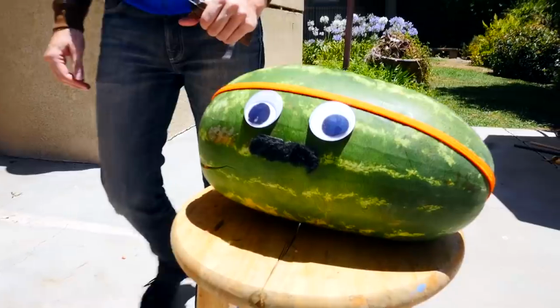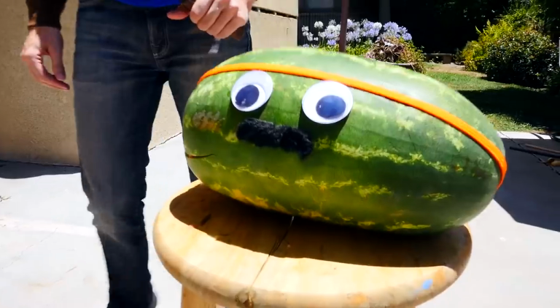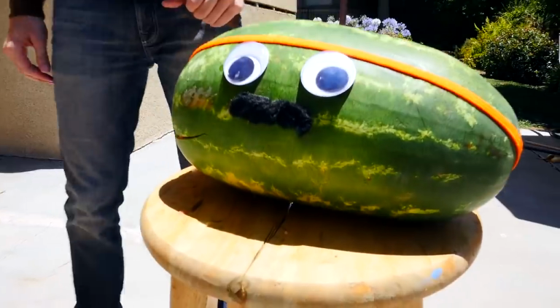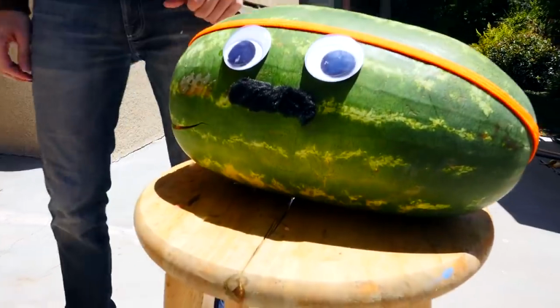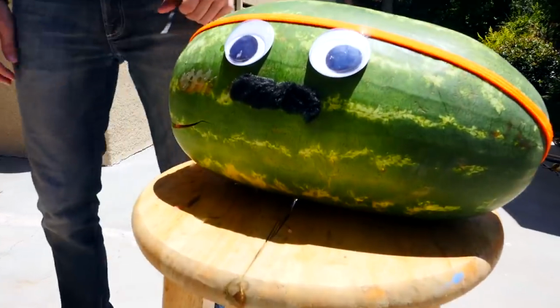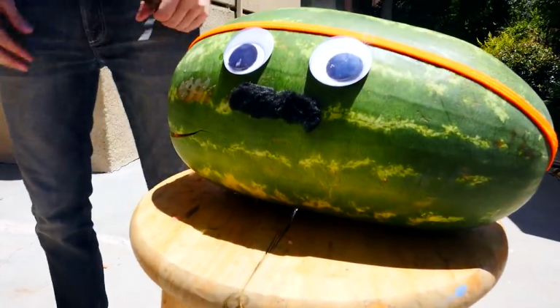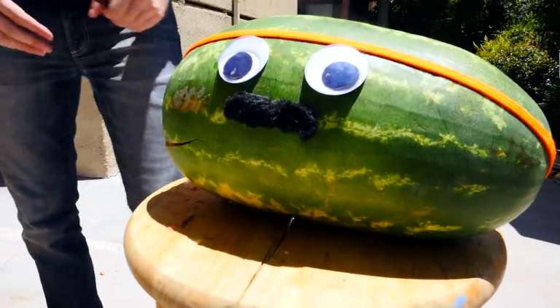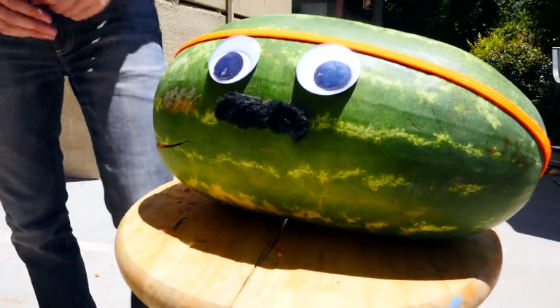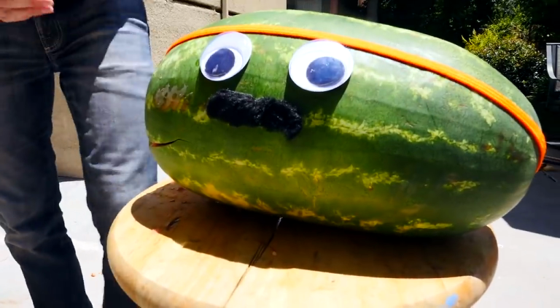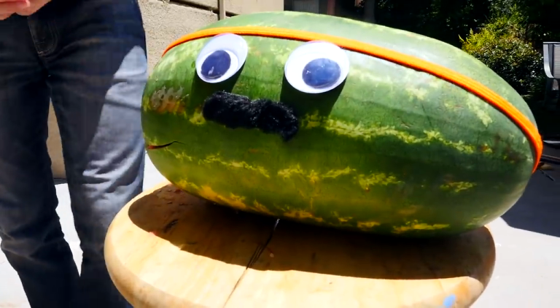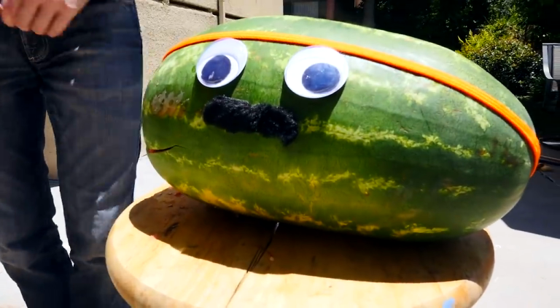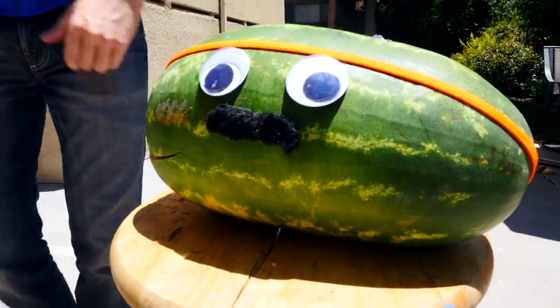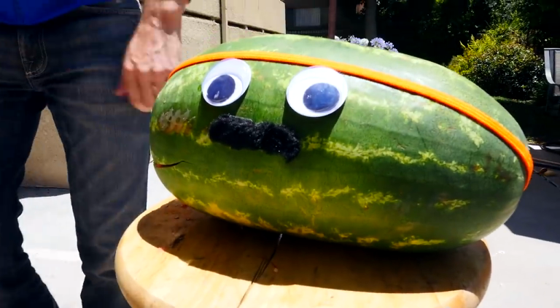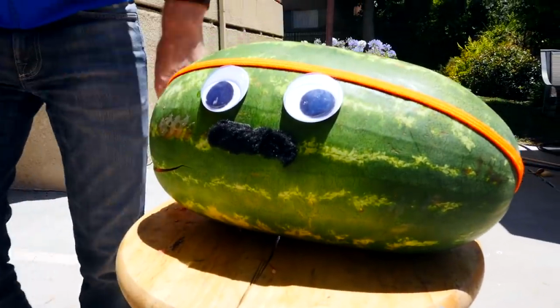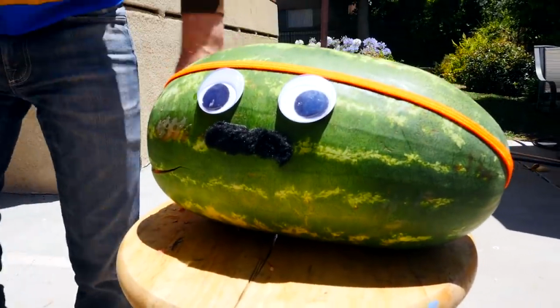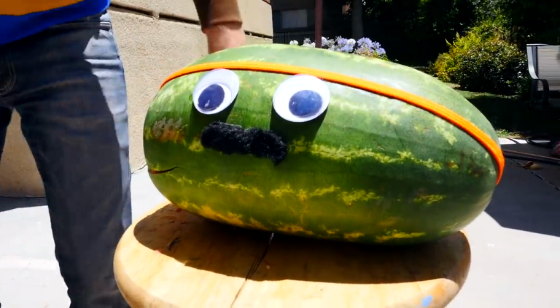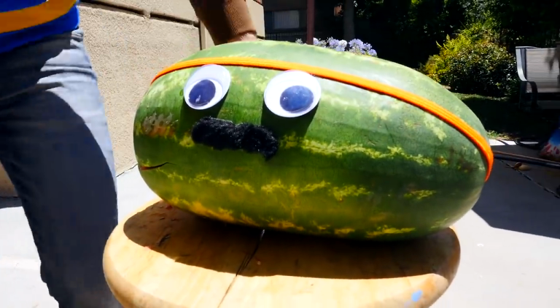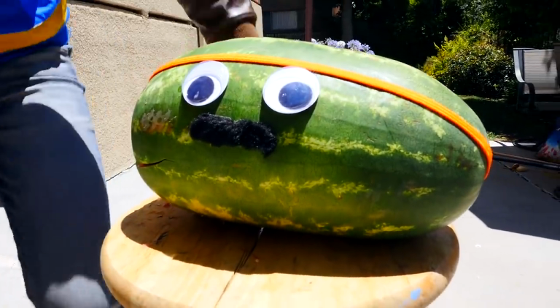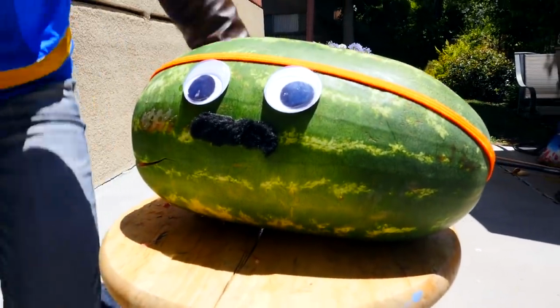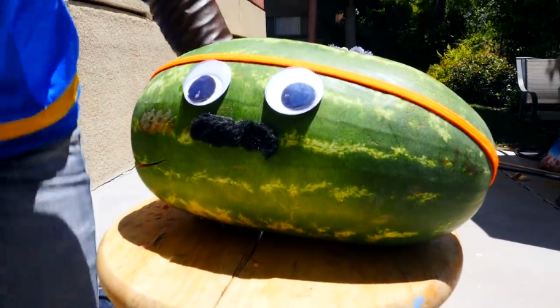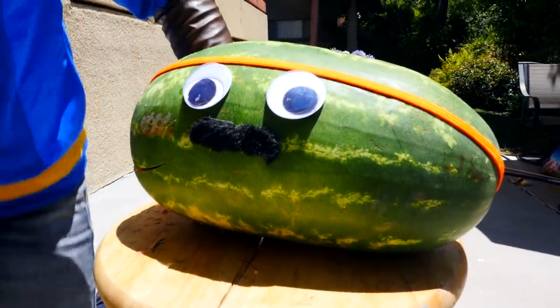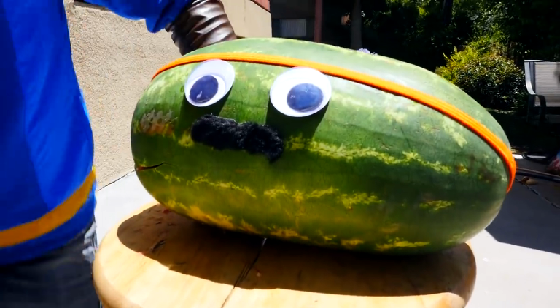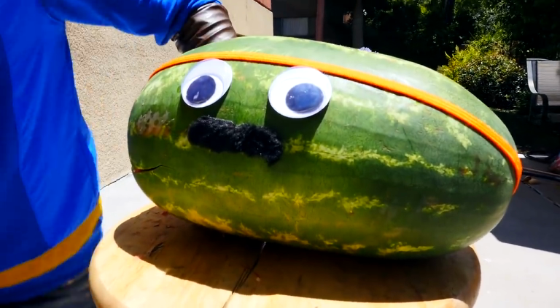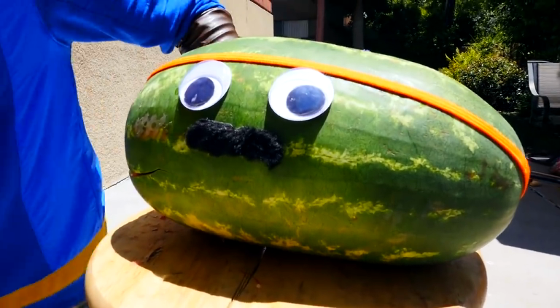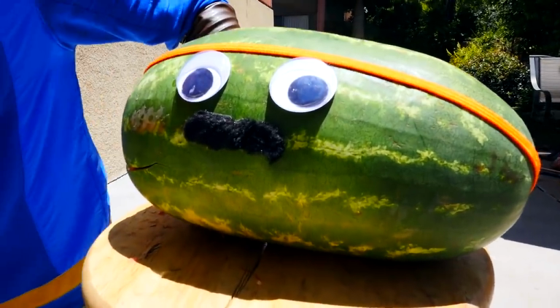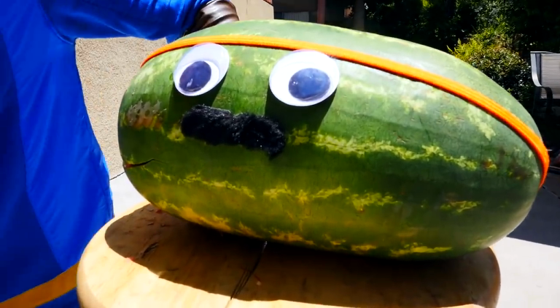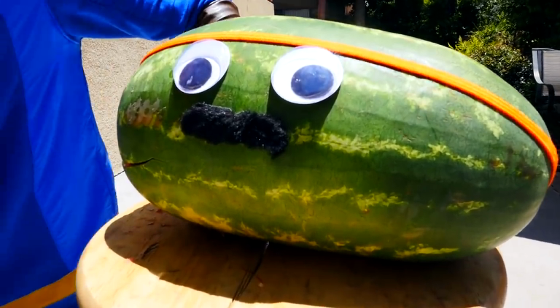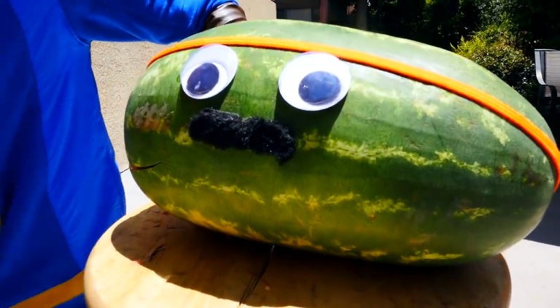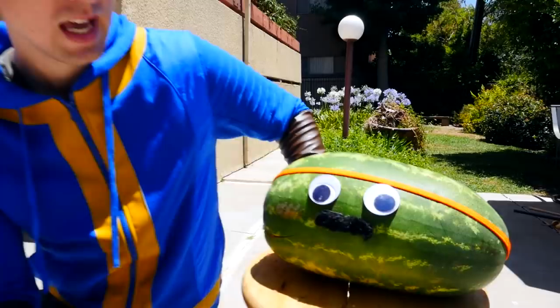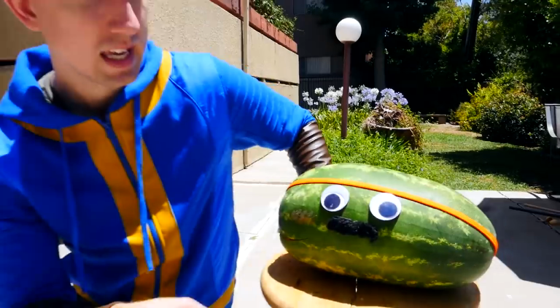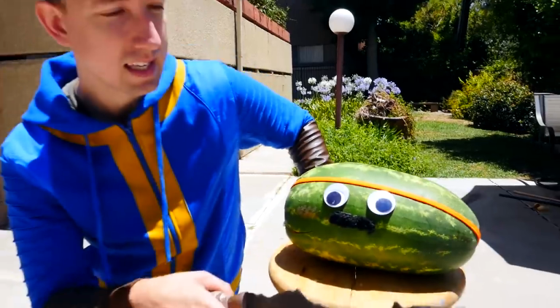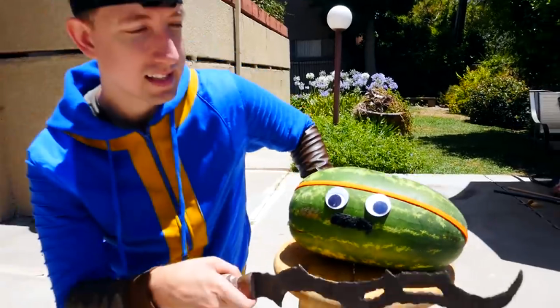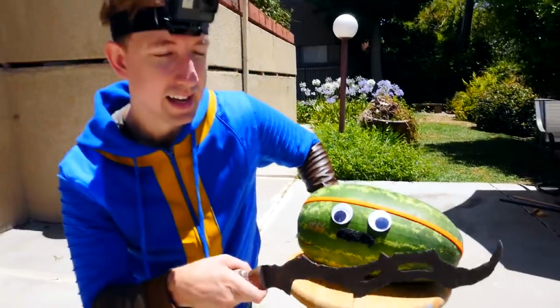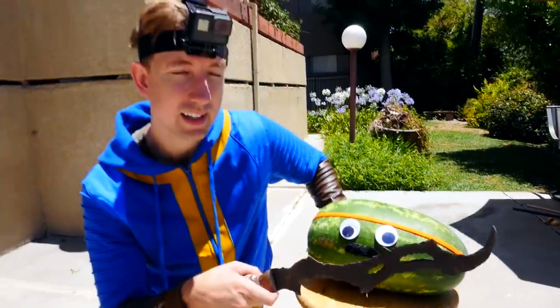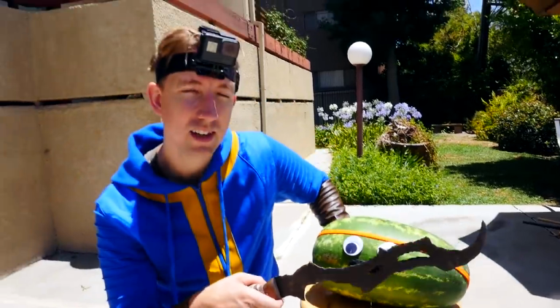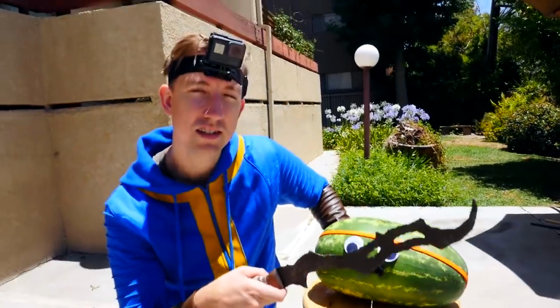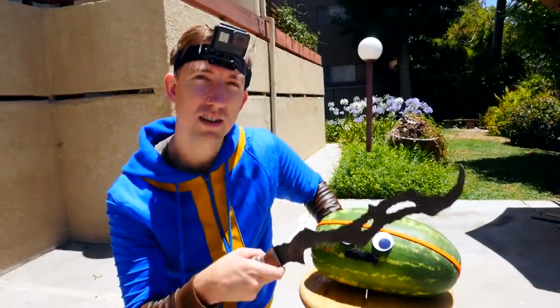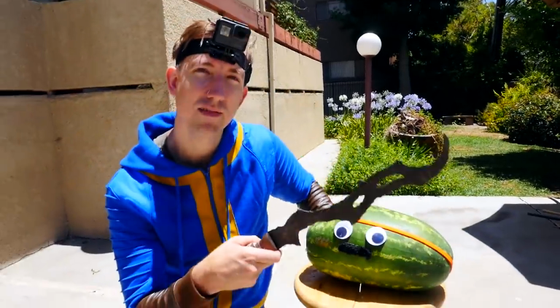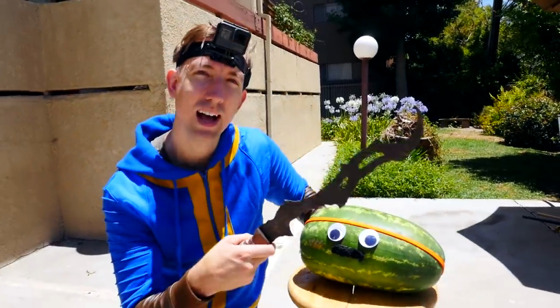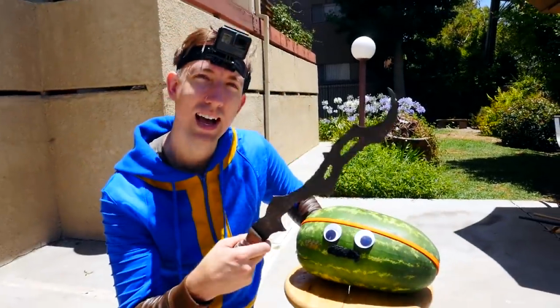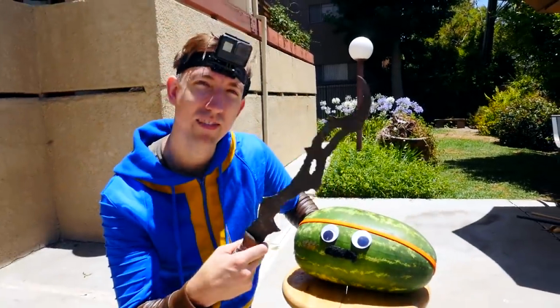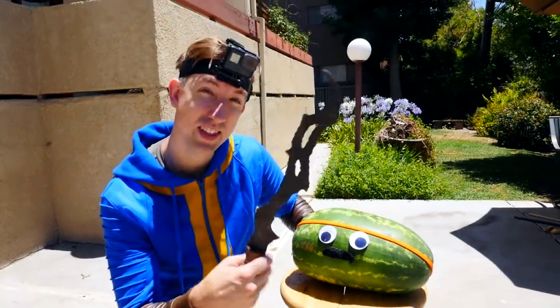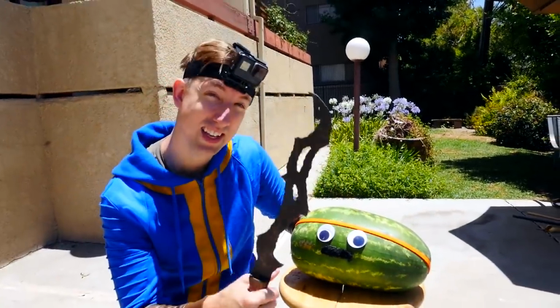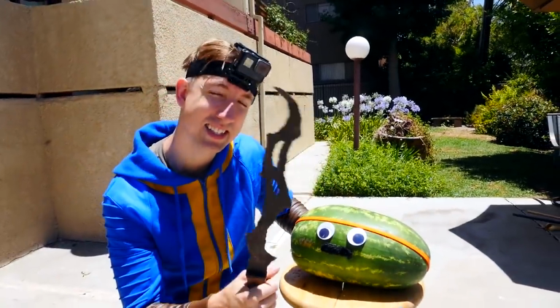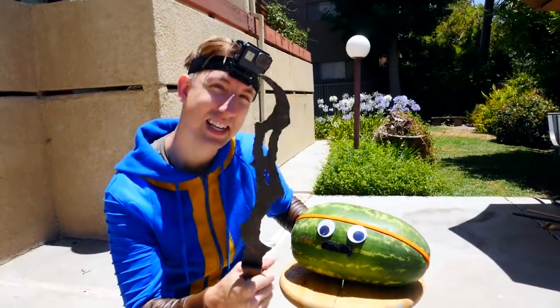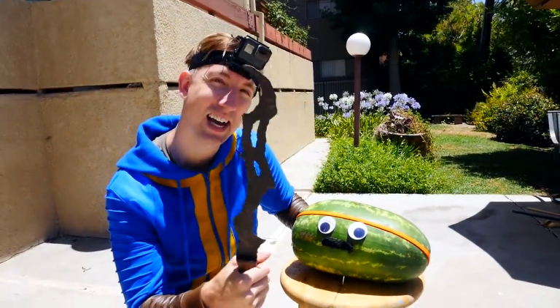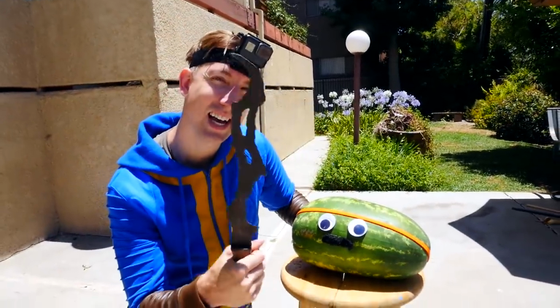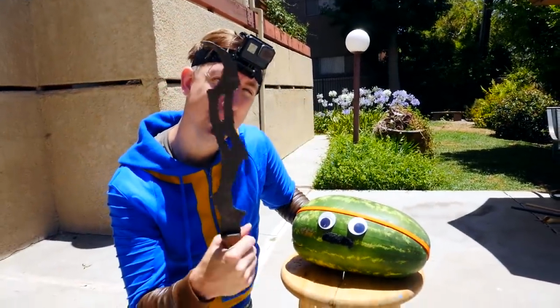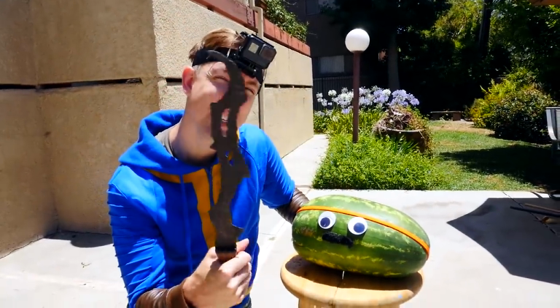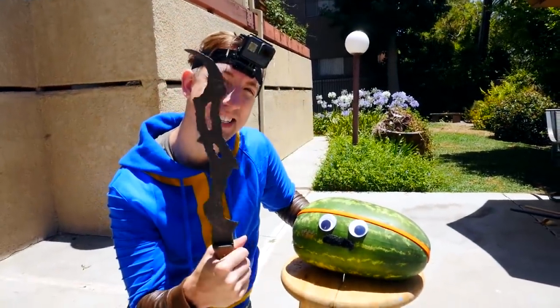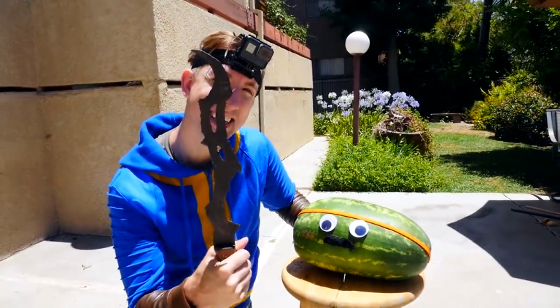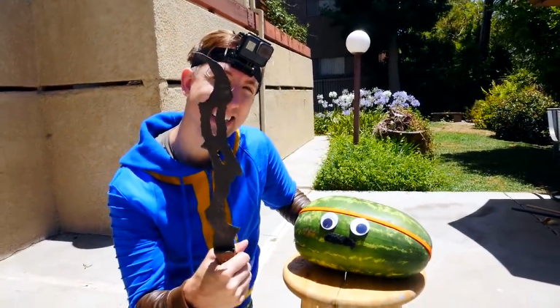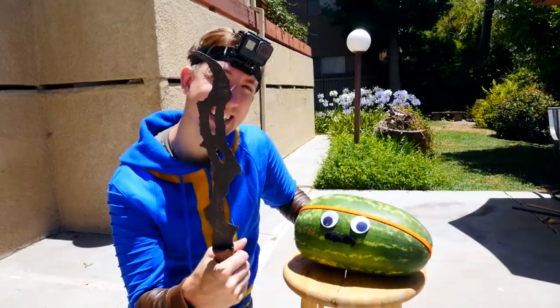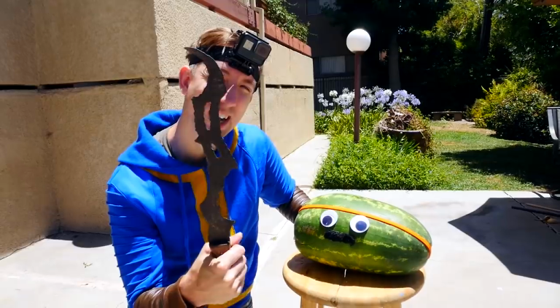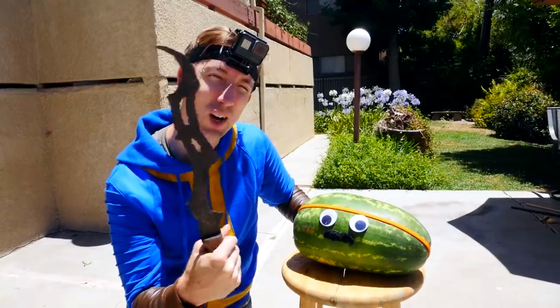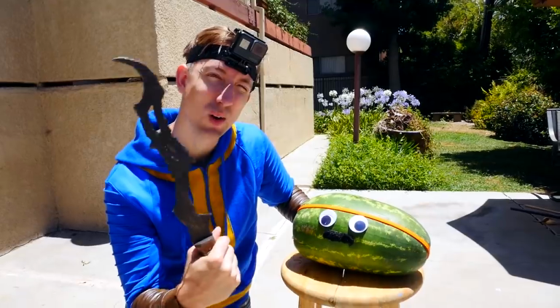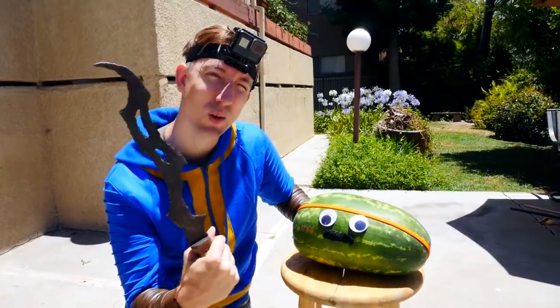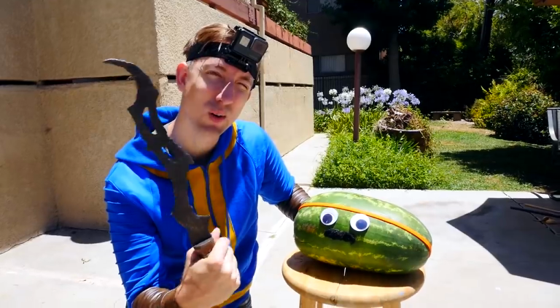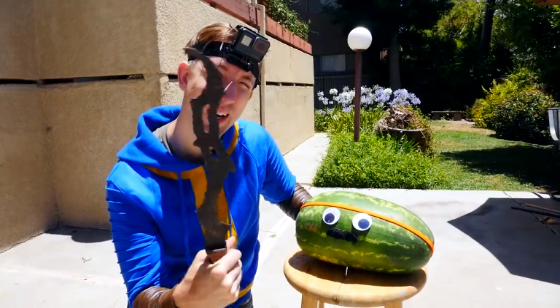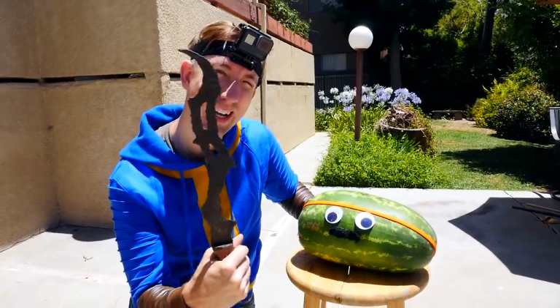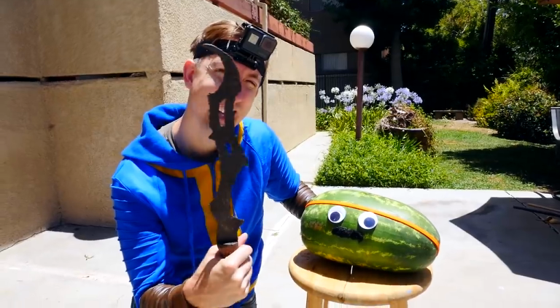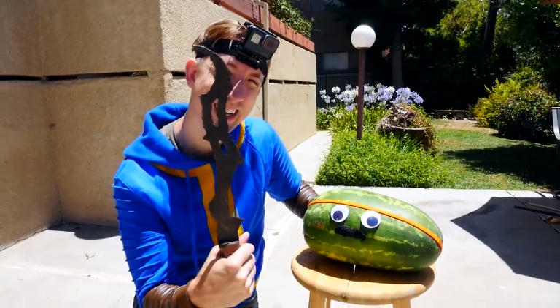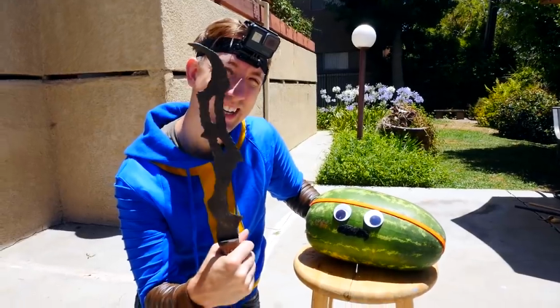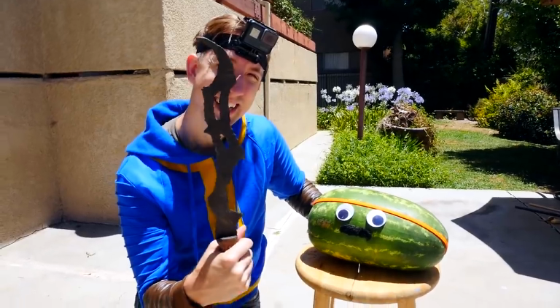Stewie Angelo survived the last time. He's not gonna survive this time, is he? That looks frightening.